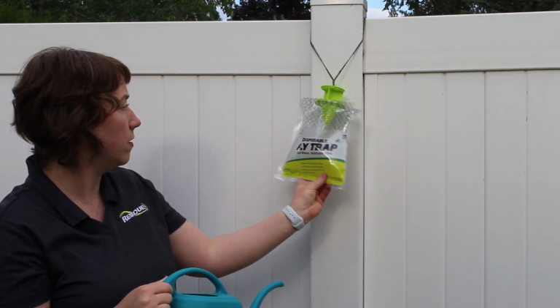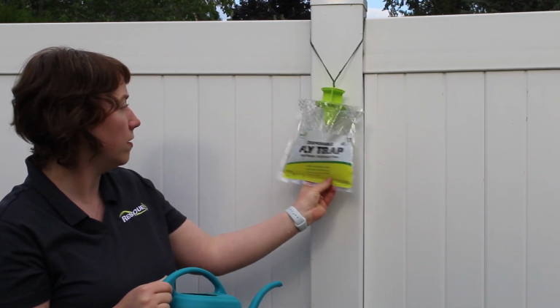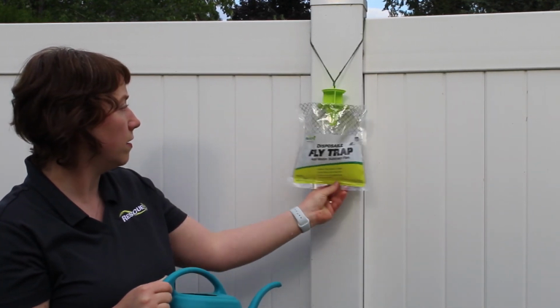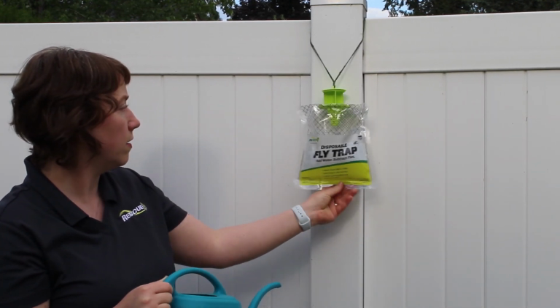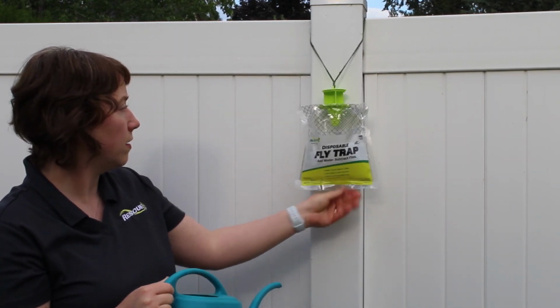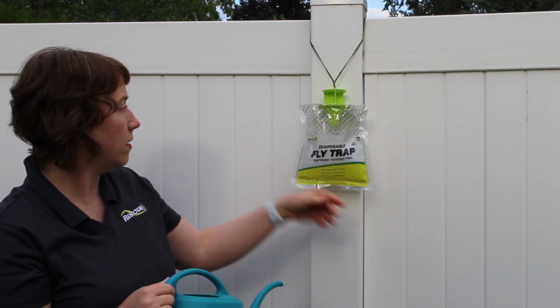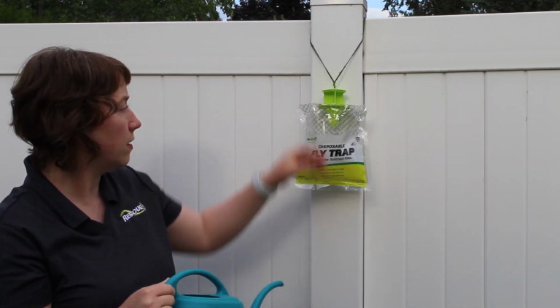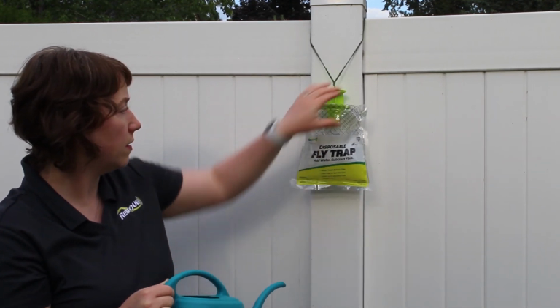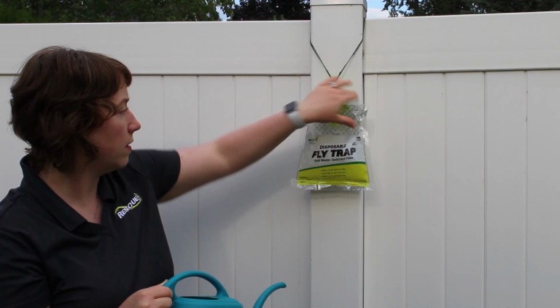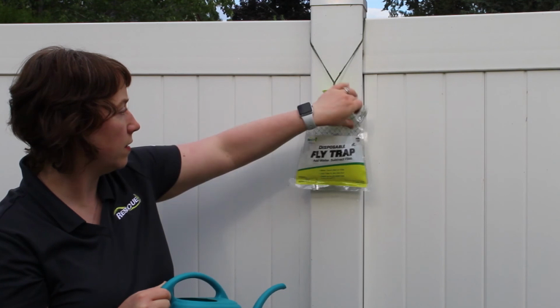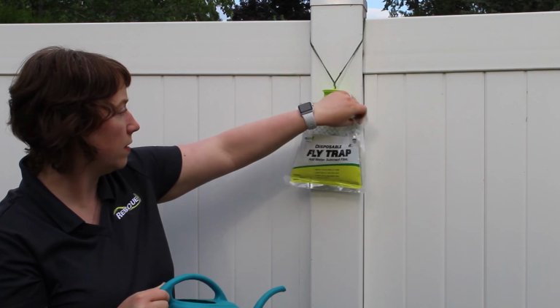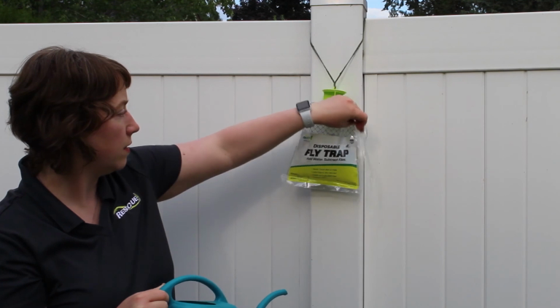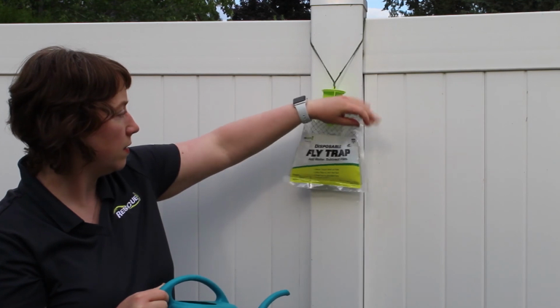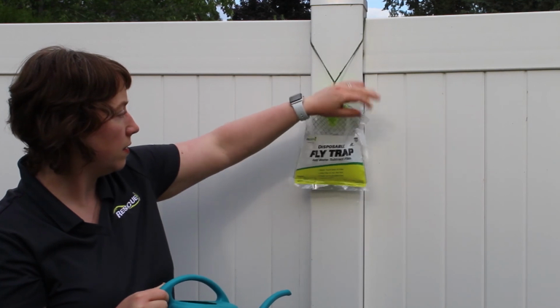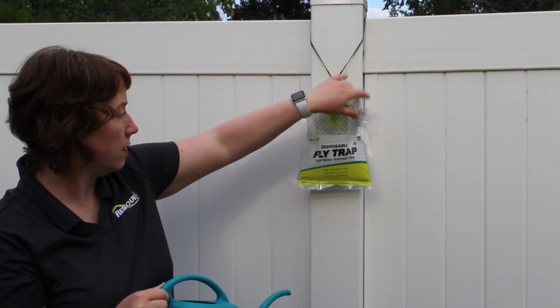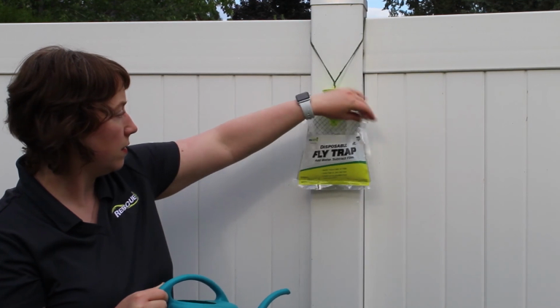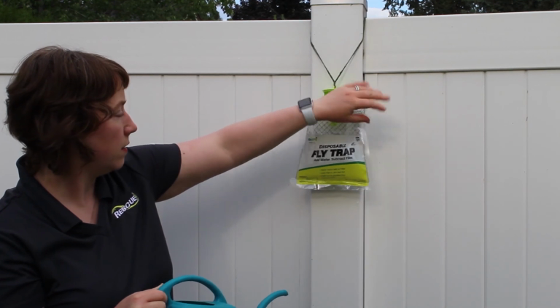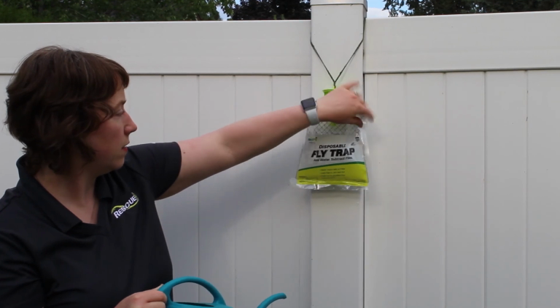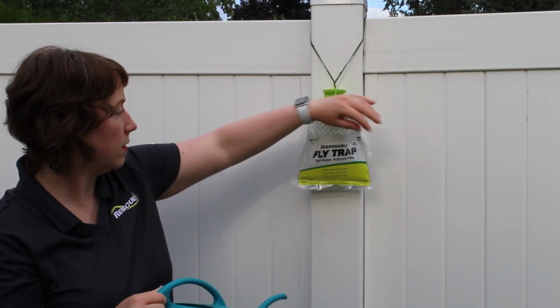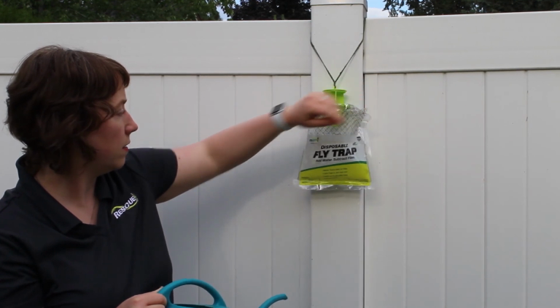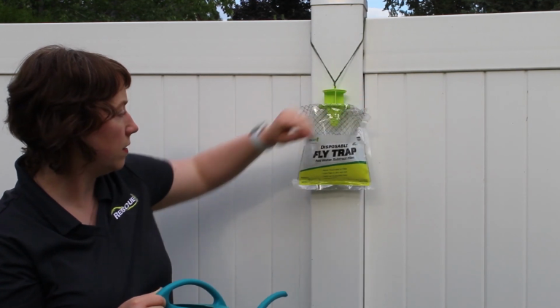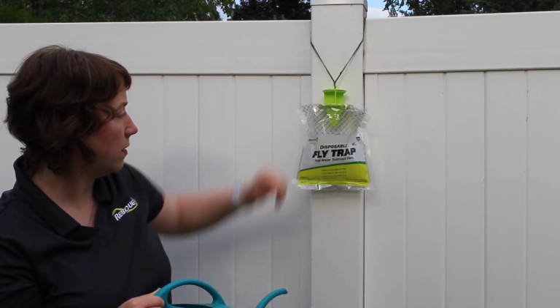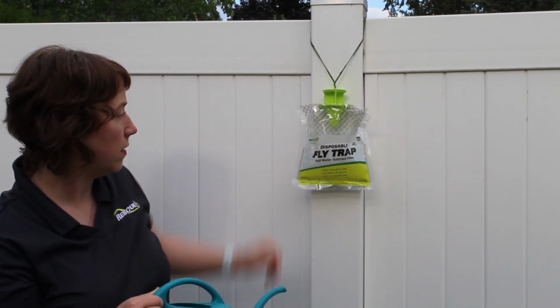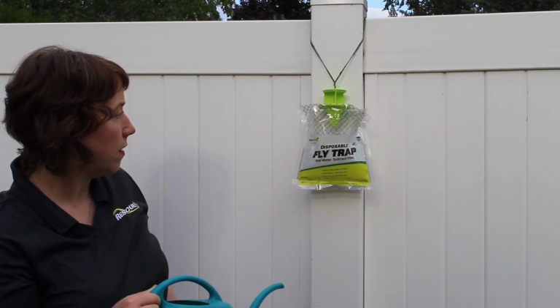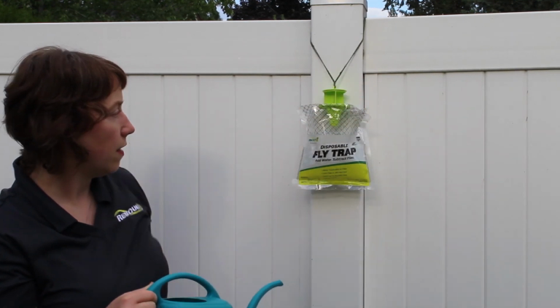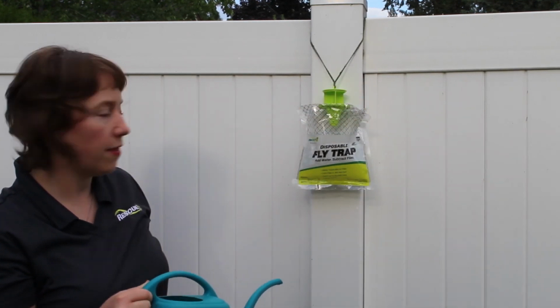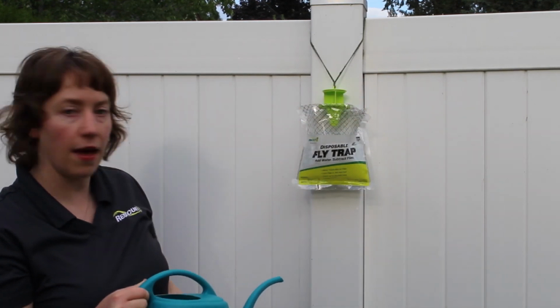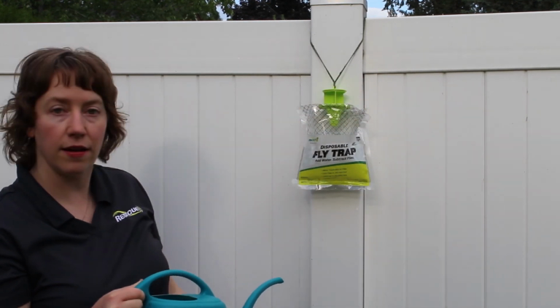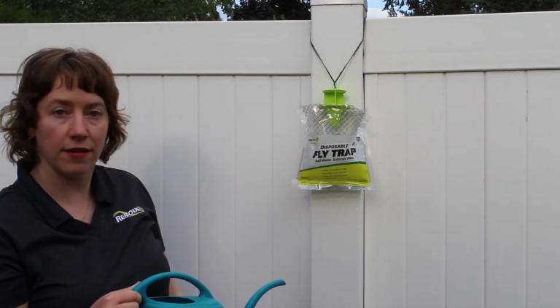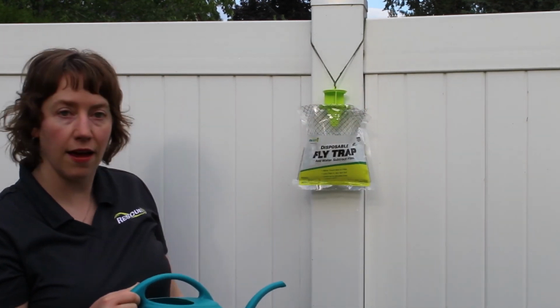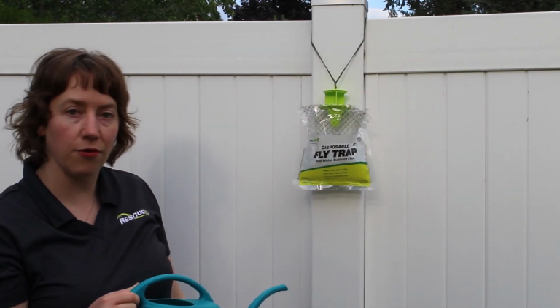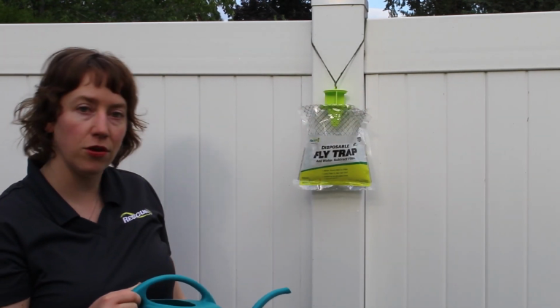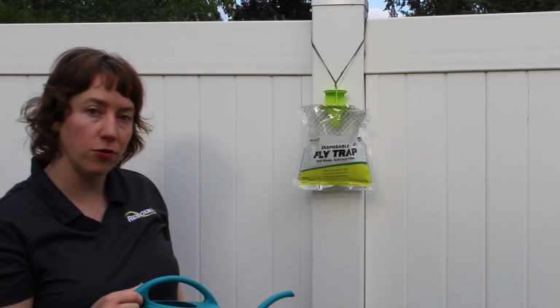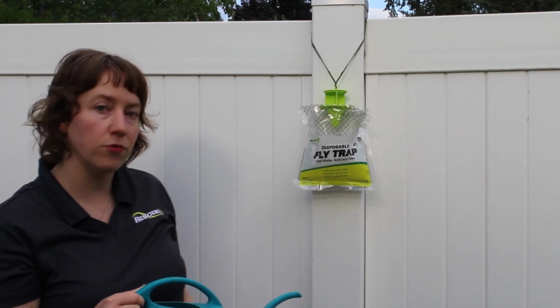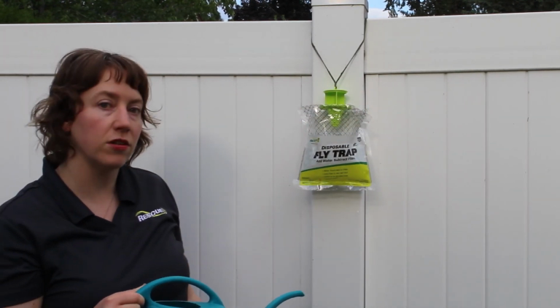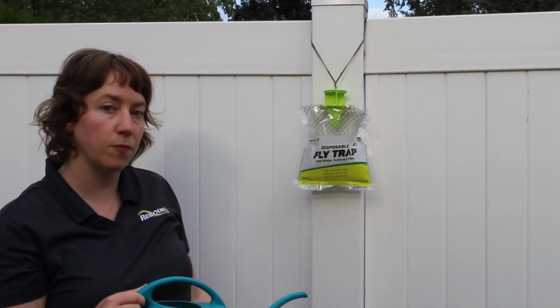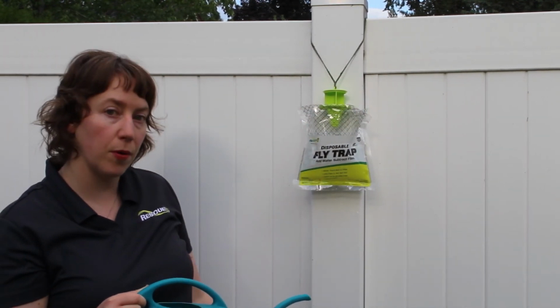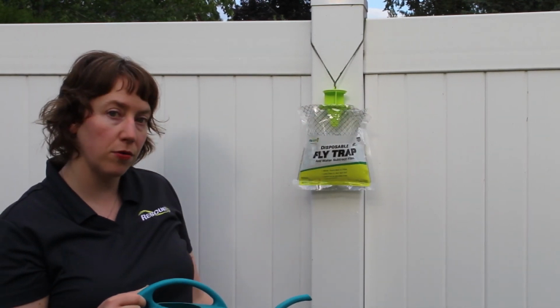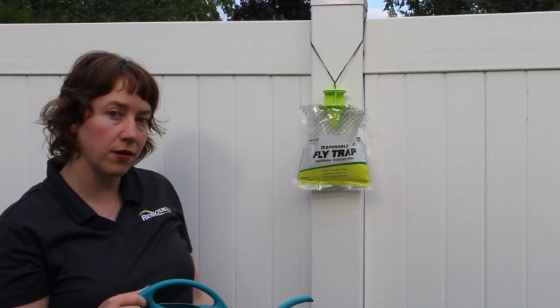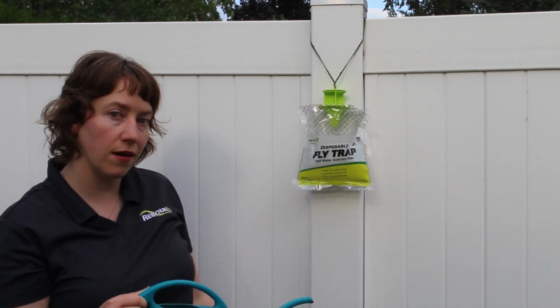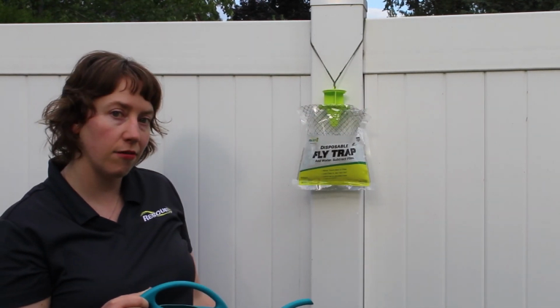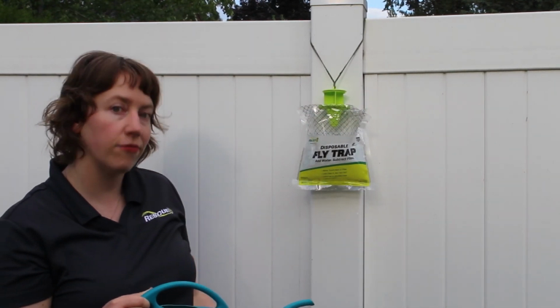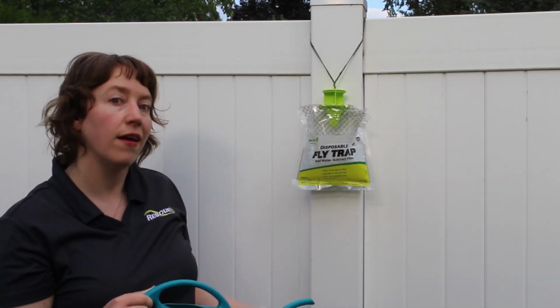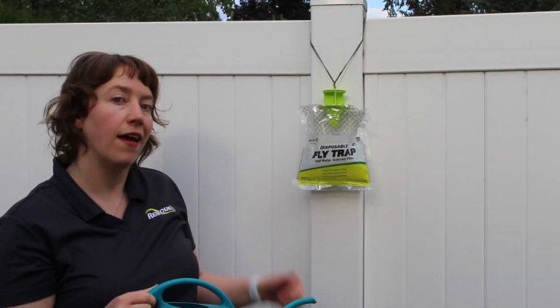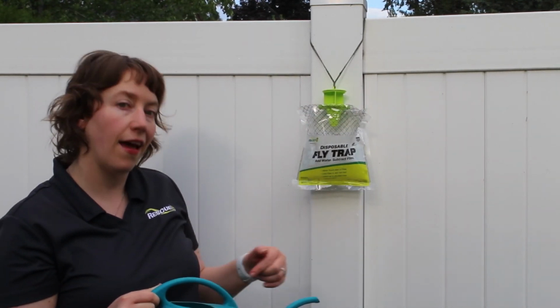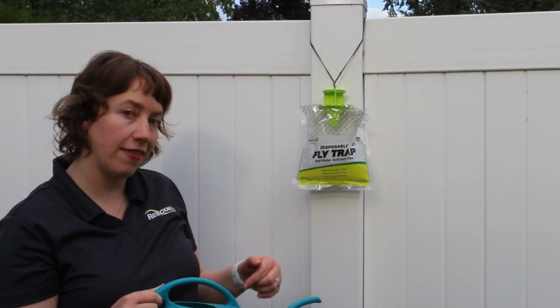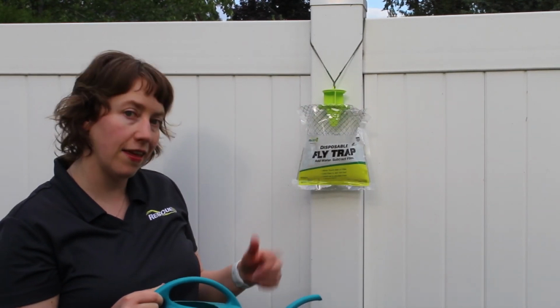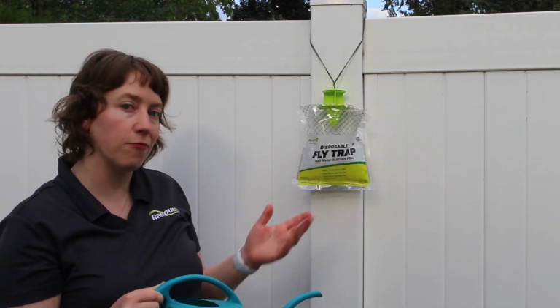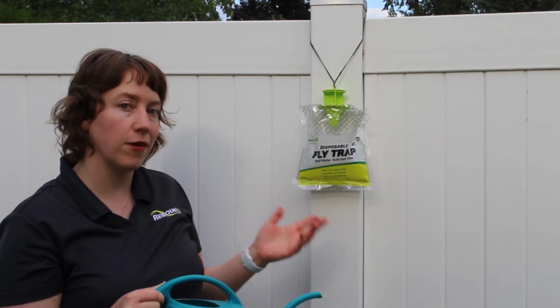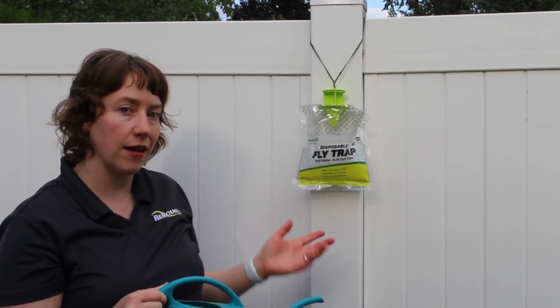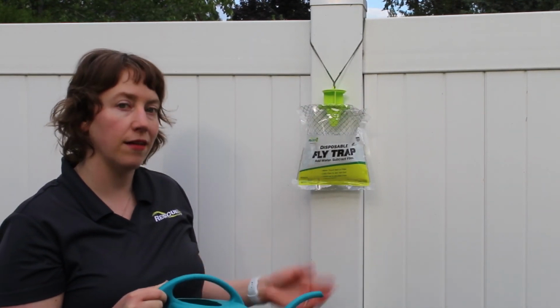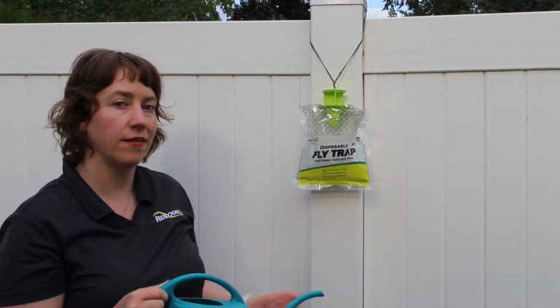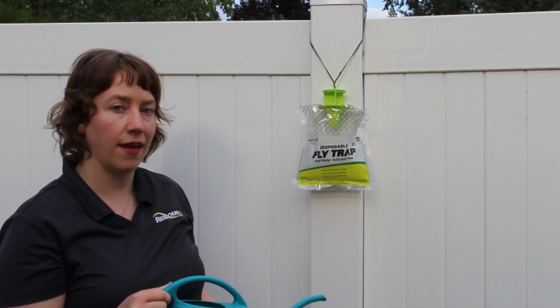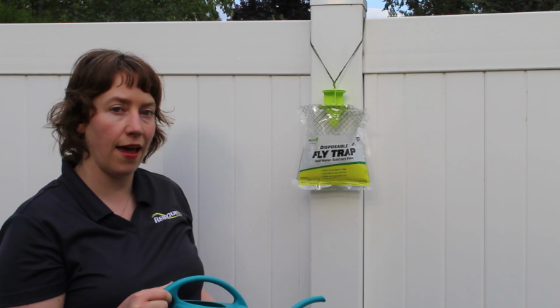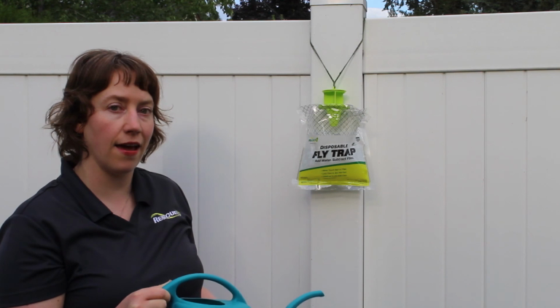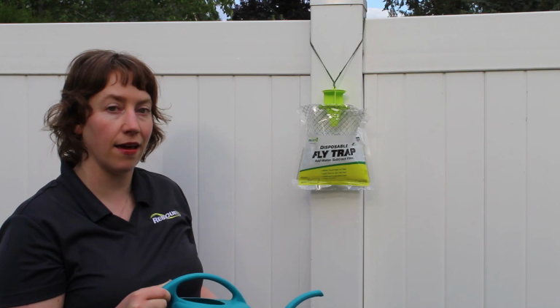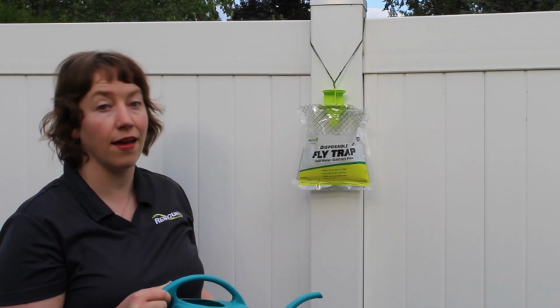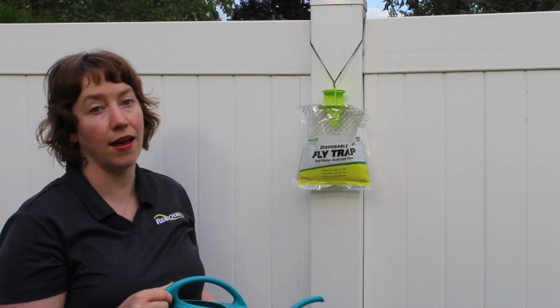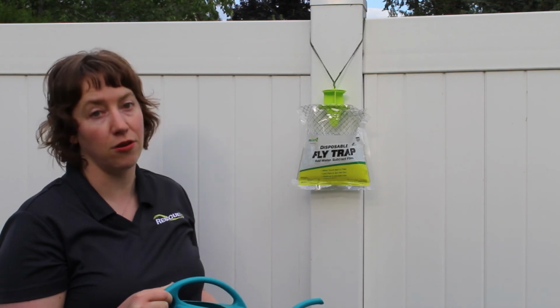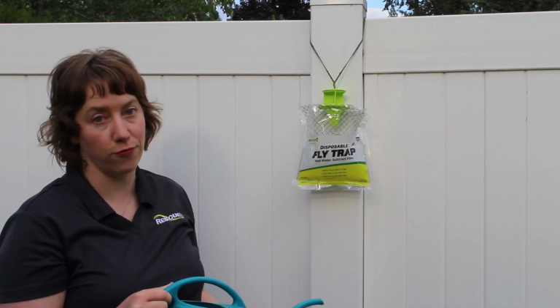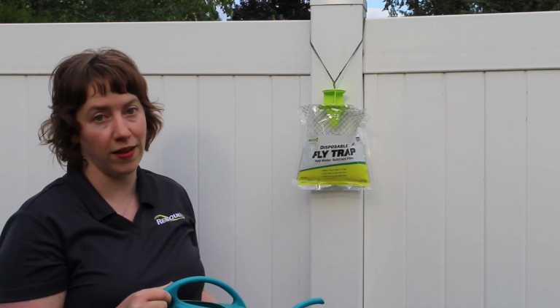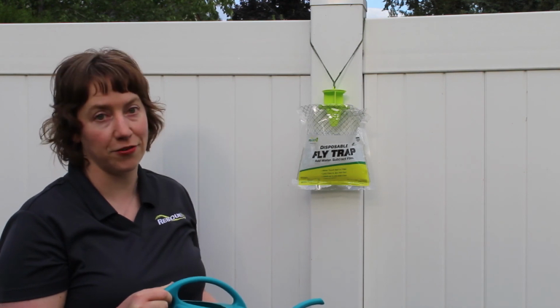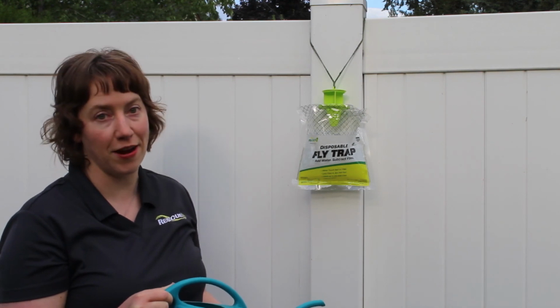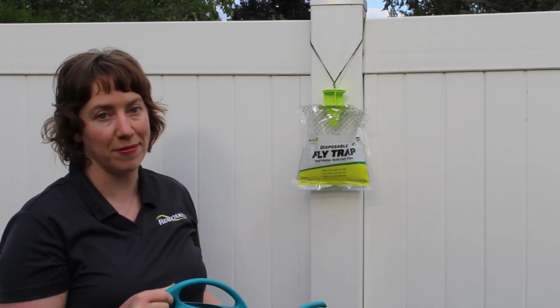And that is how you dispose of and then rehang a new fly trap.